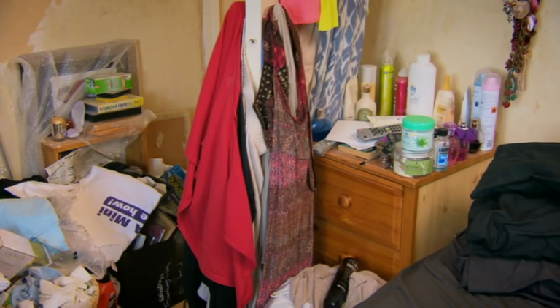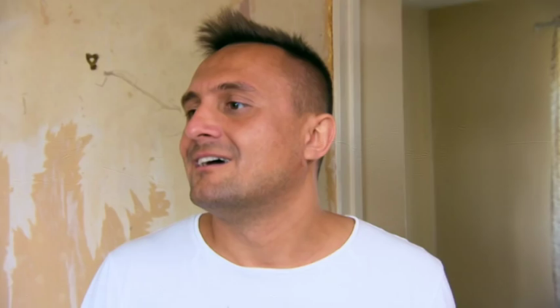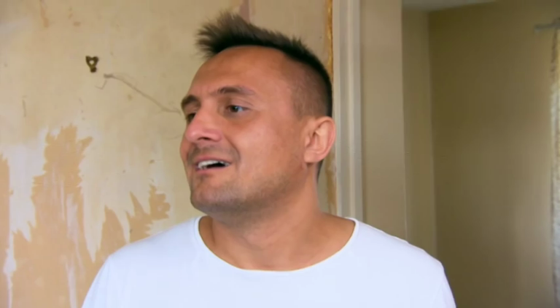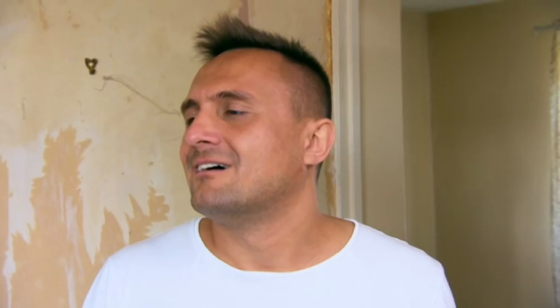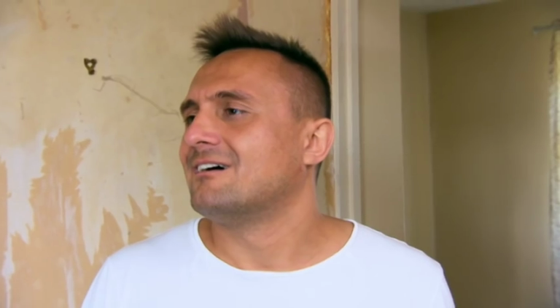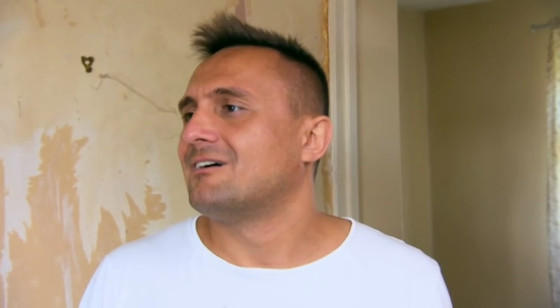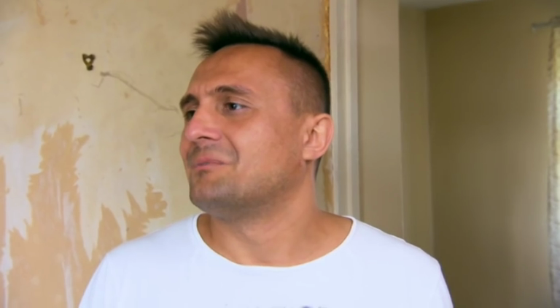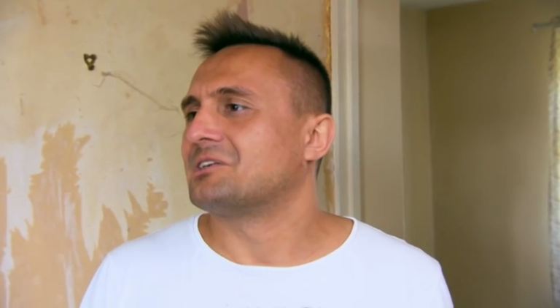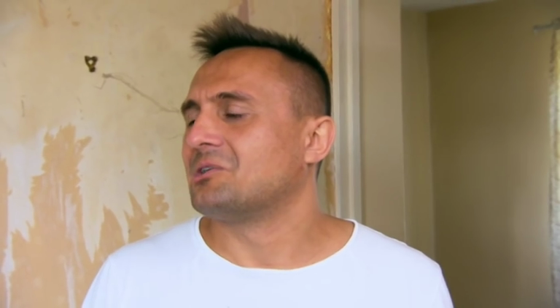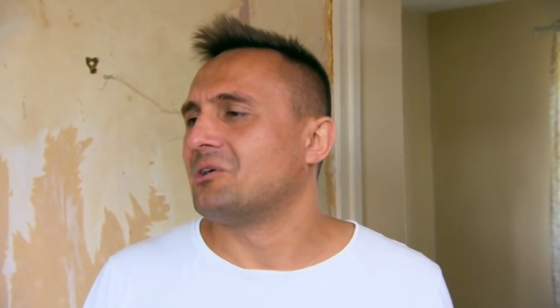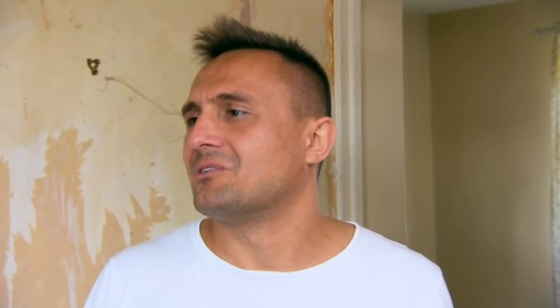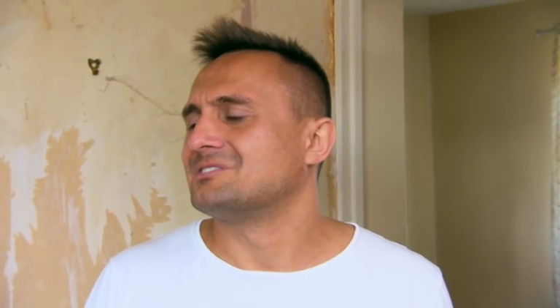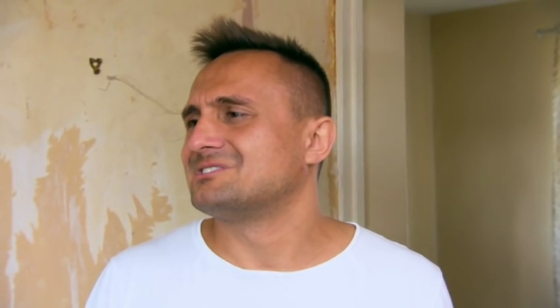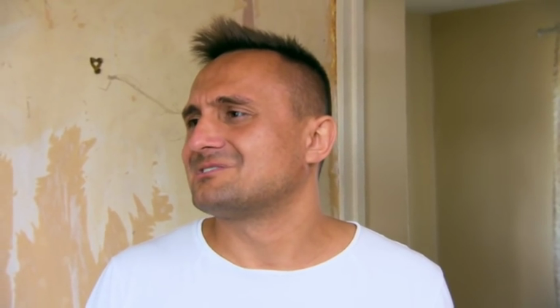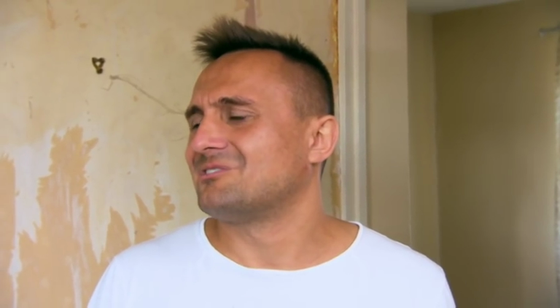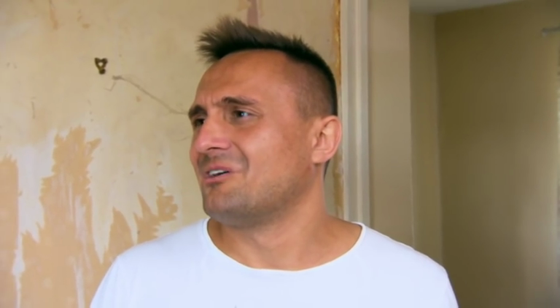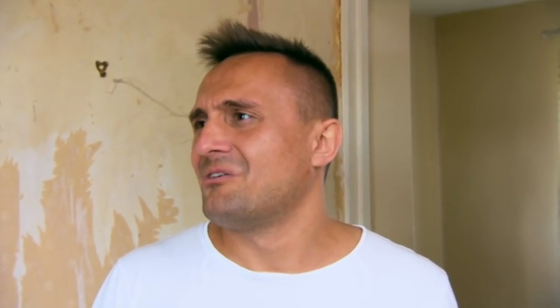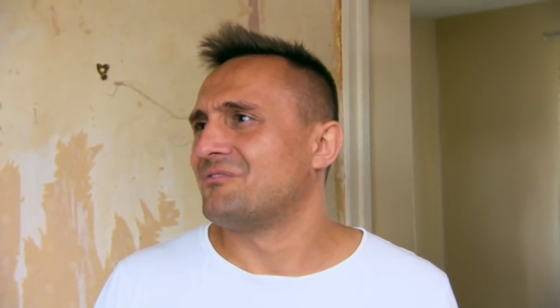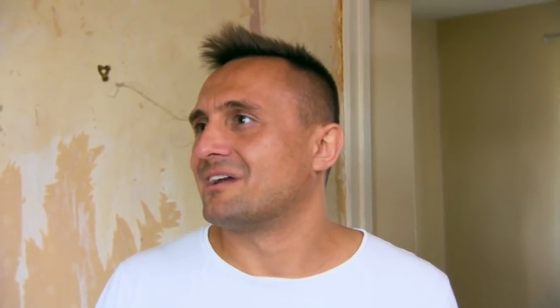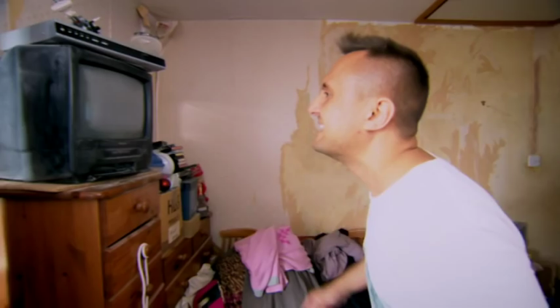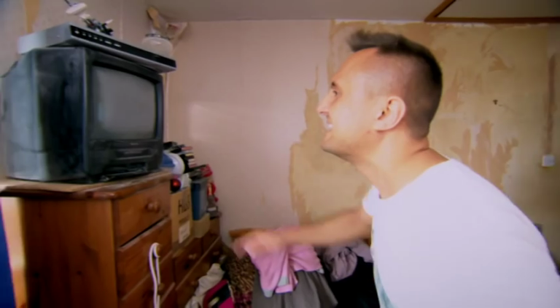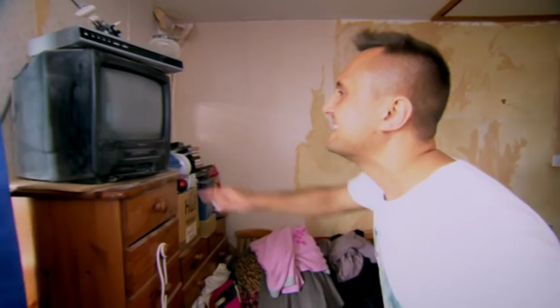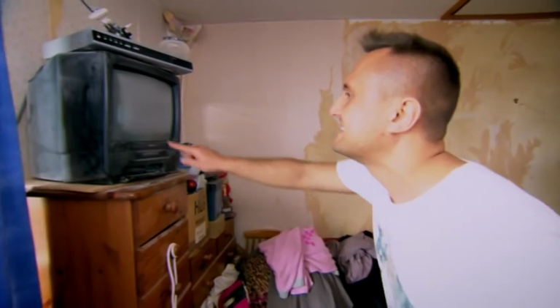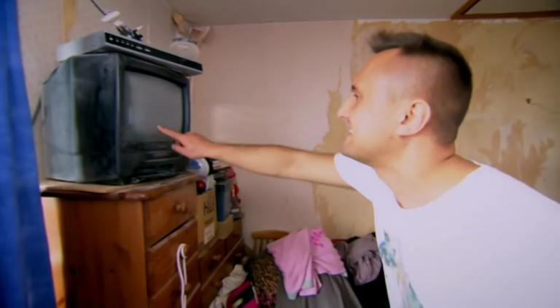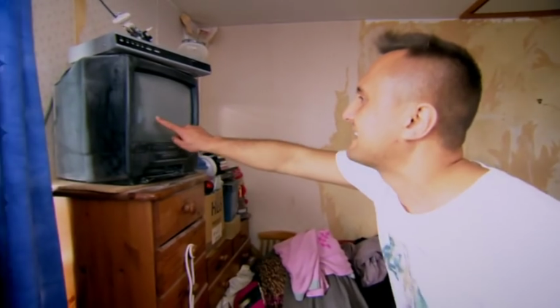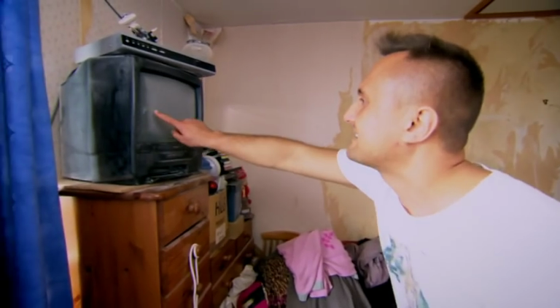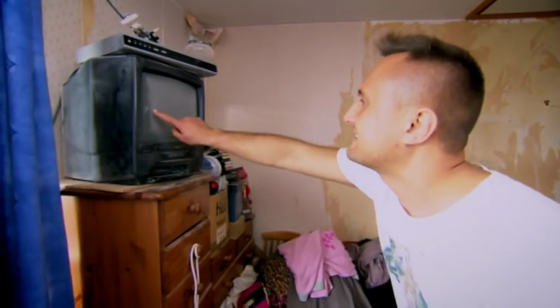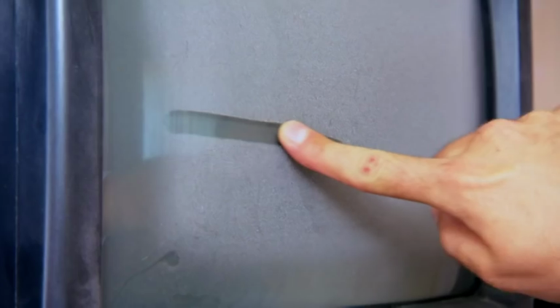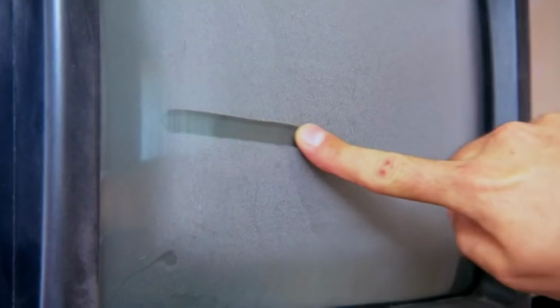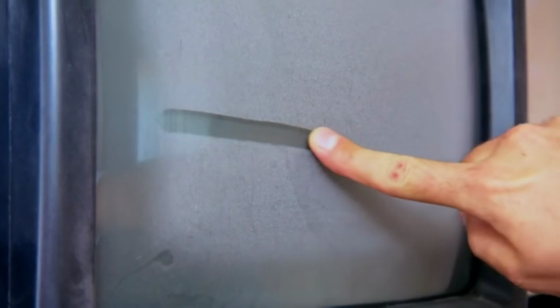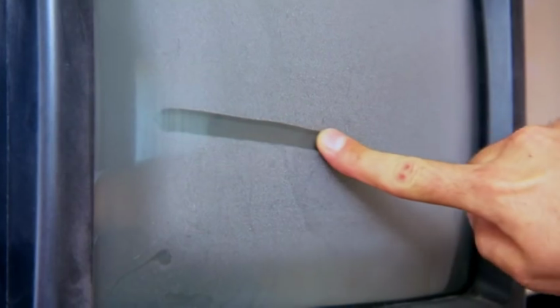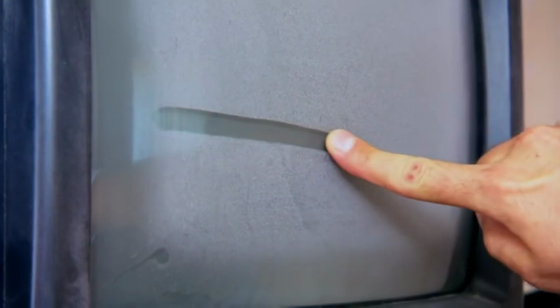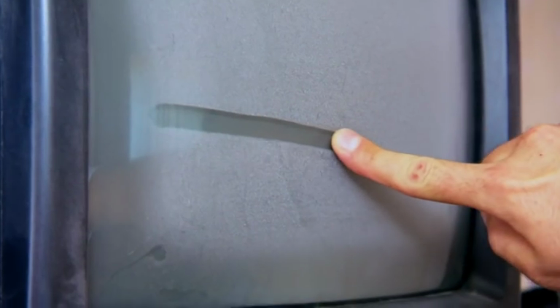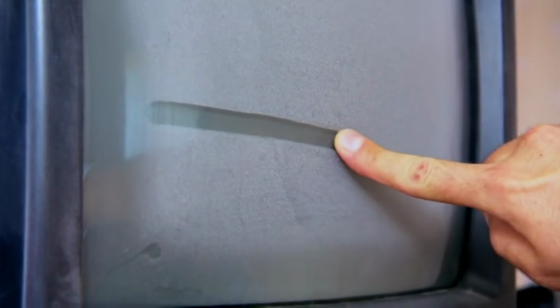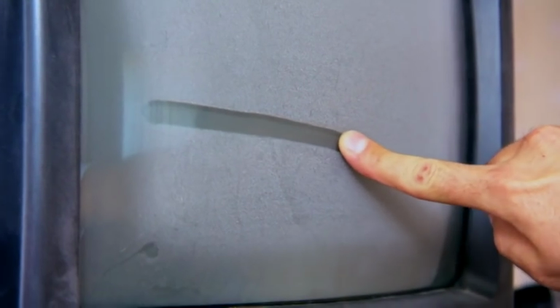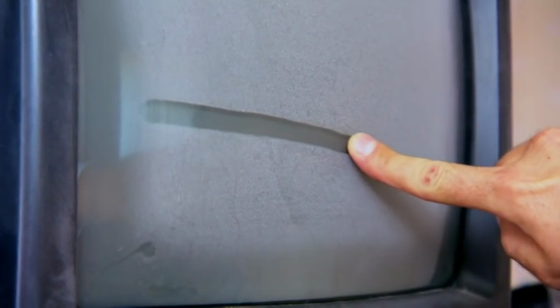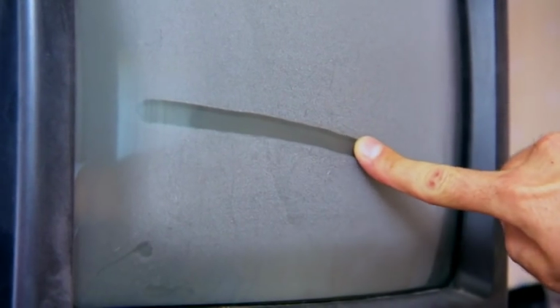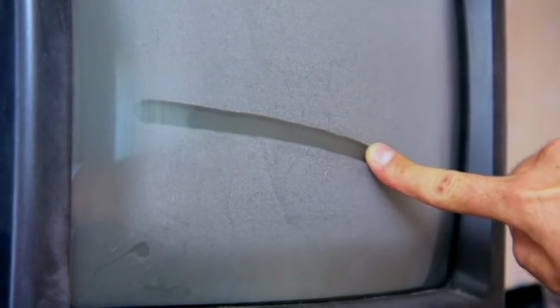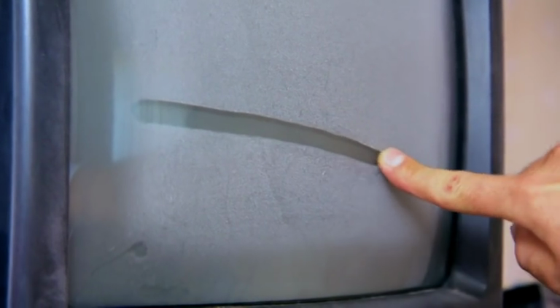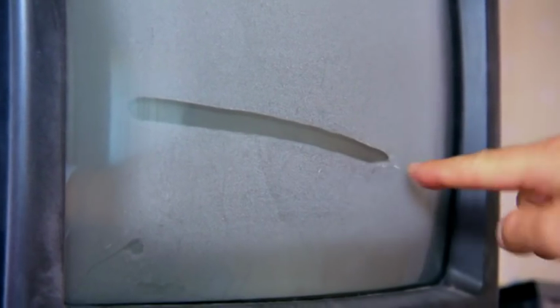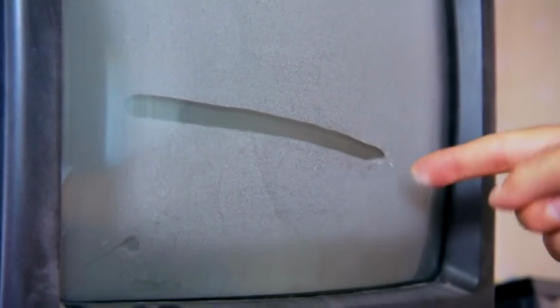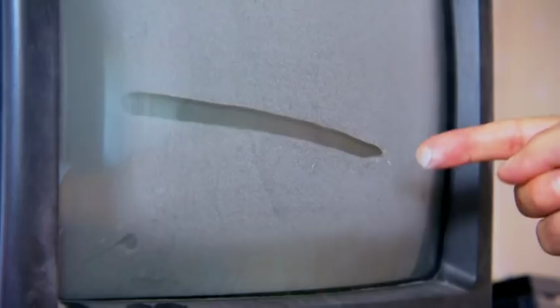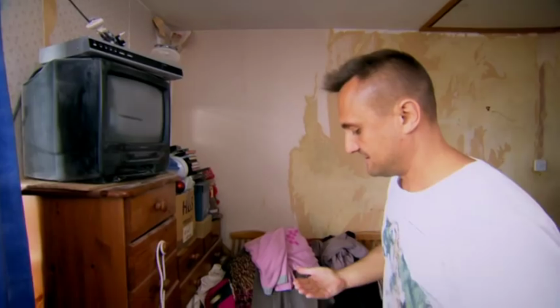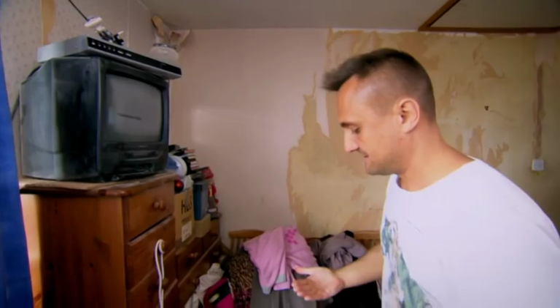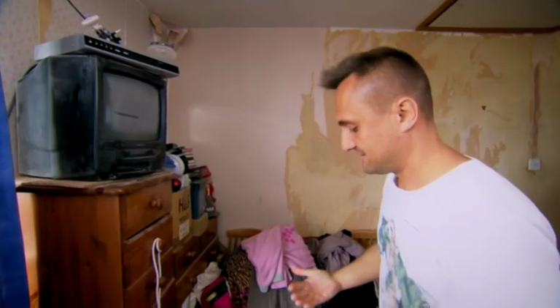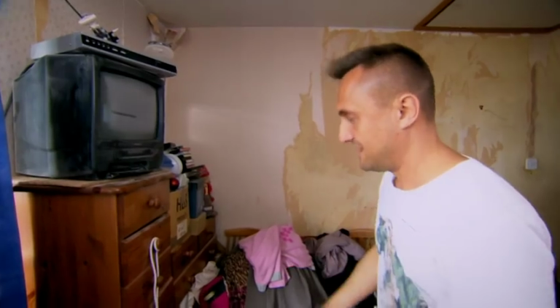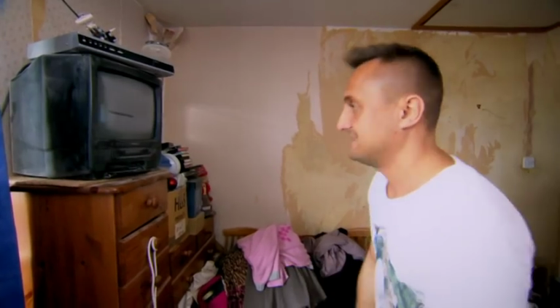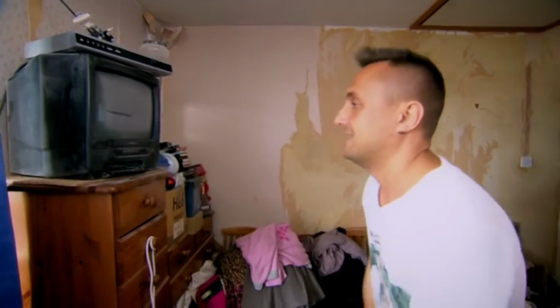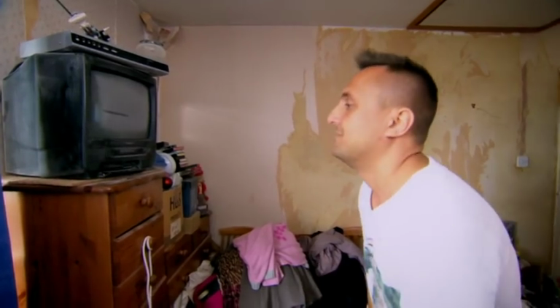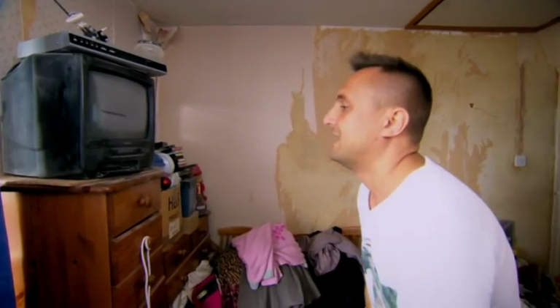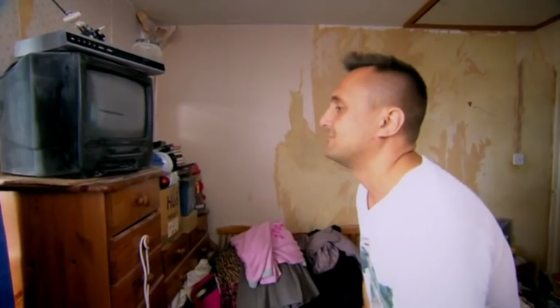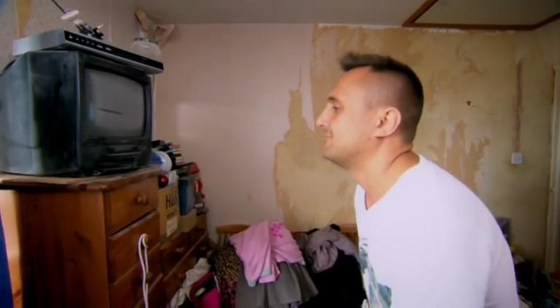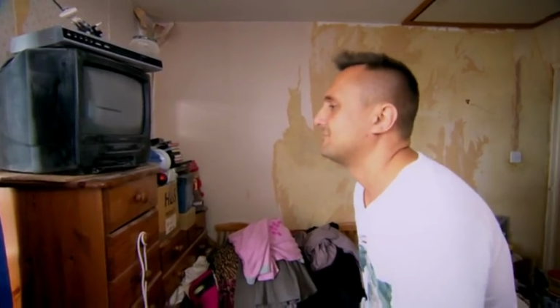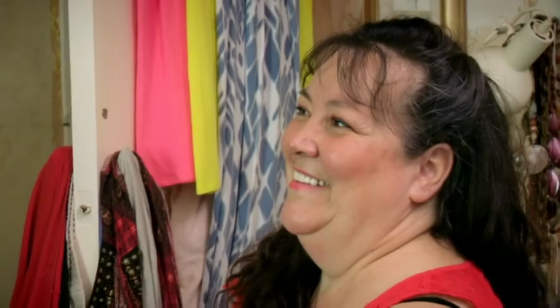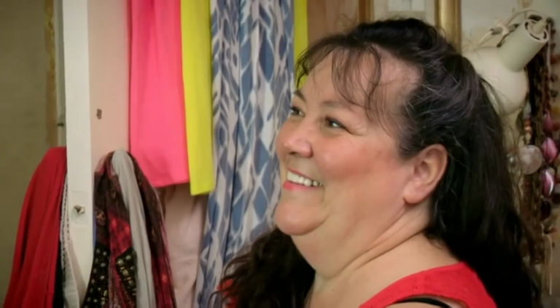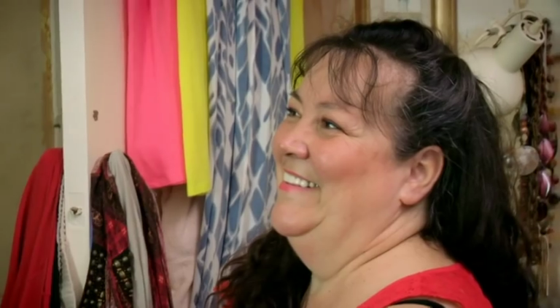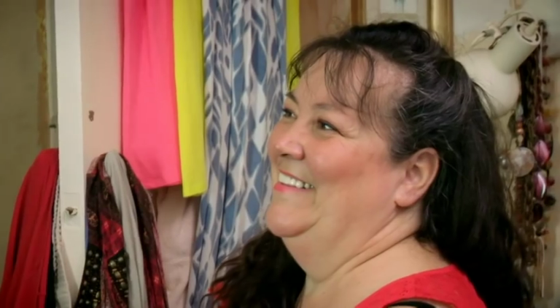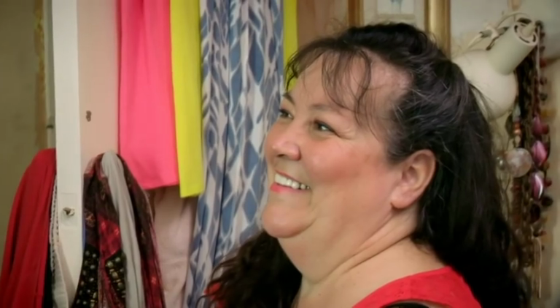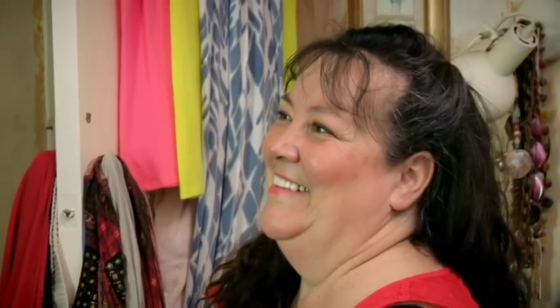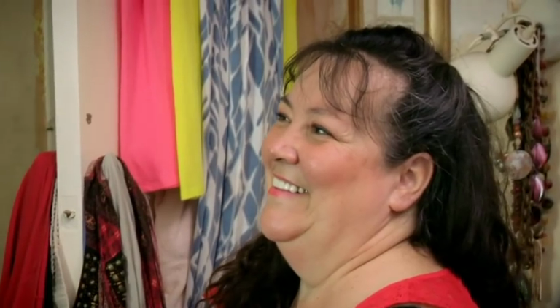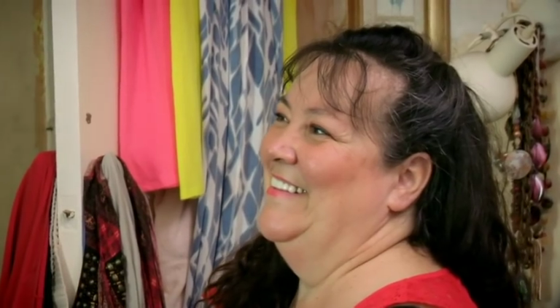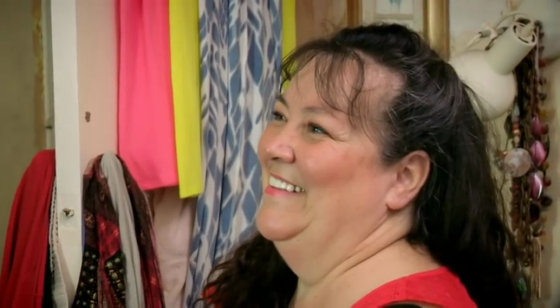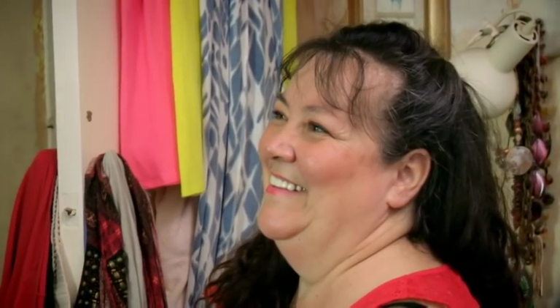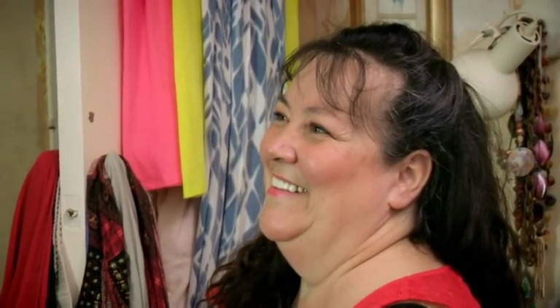Oh, my God, it's just all over. It's like you could write on it. I mean, that's crazy. I mean, I don't really, like, touch anything.